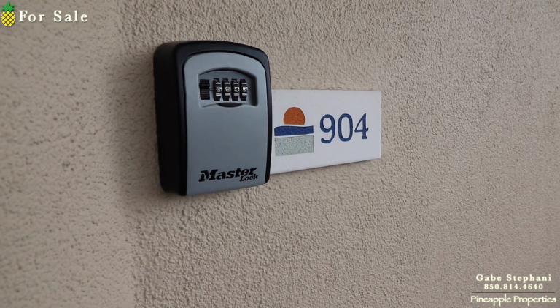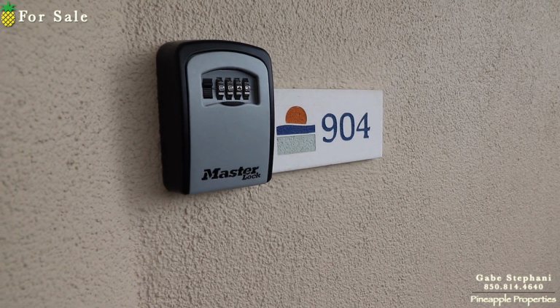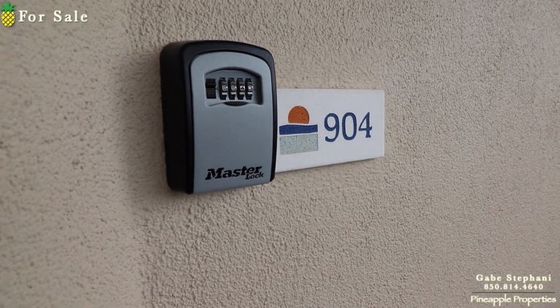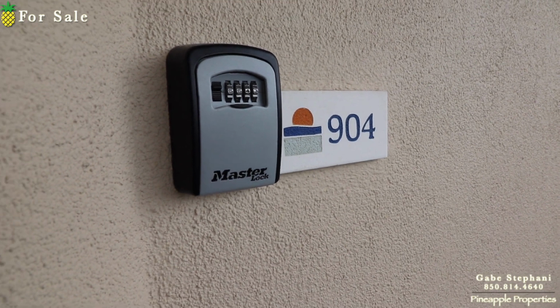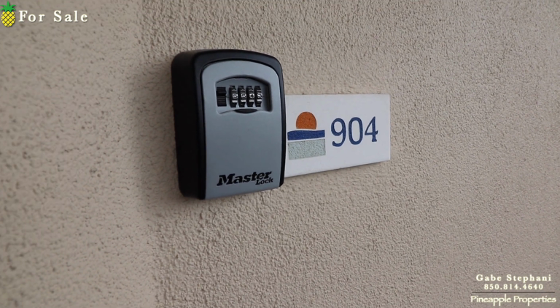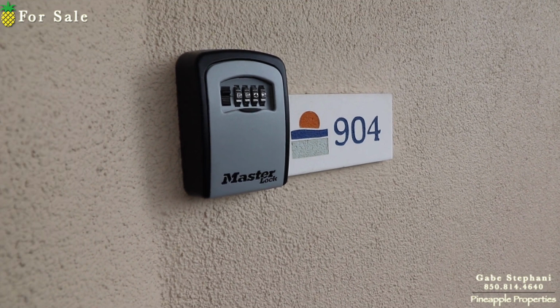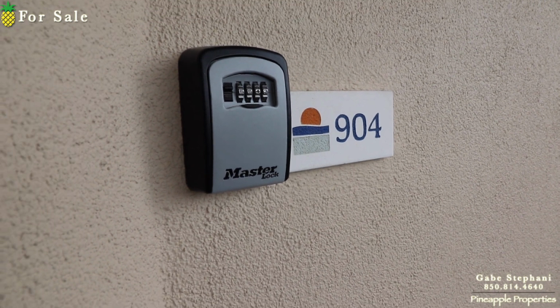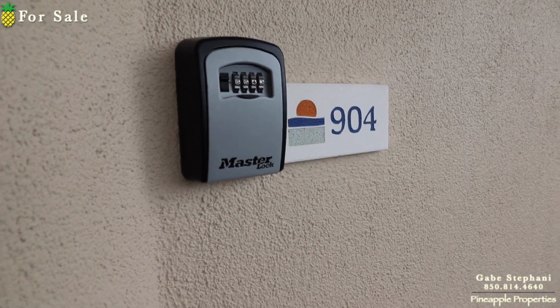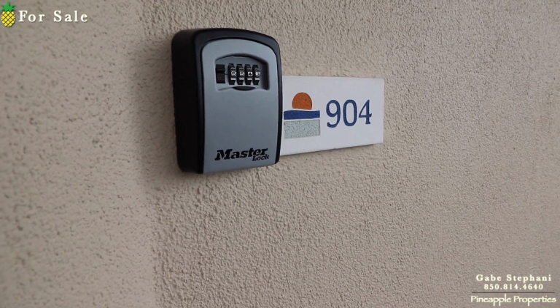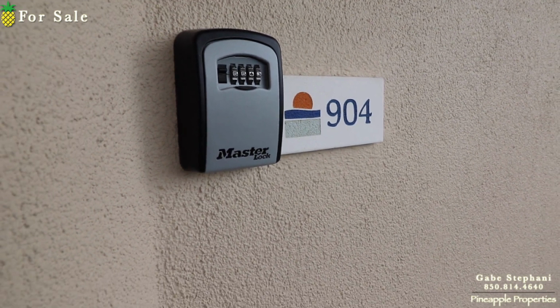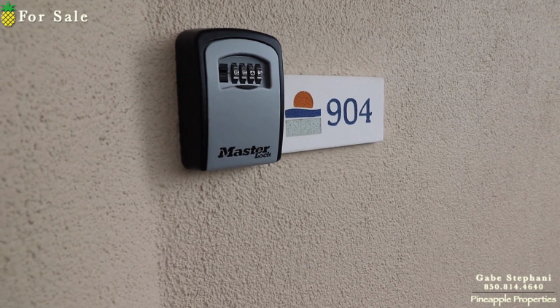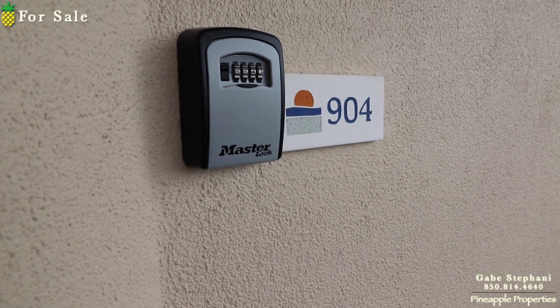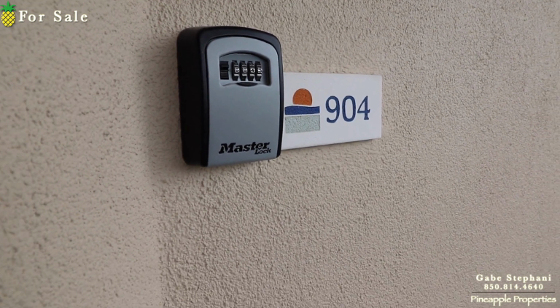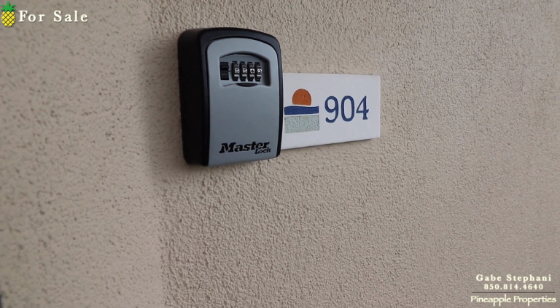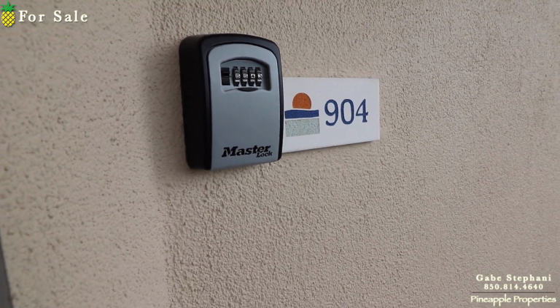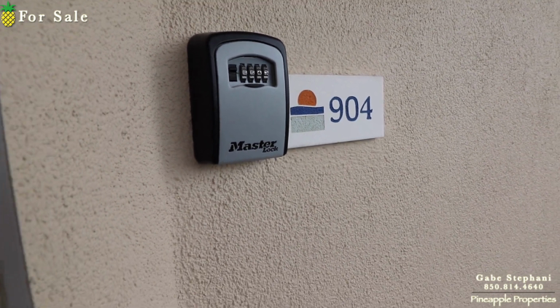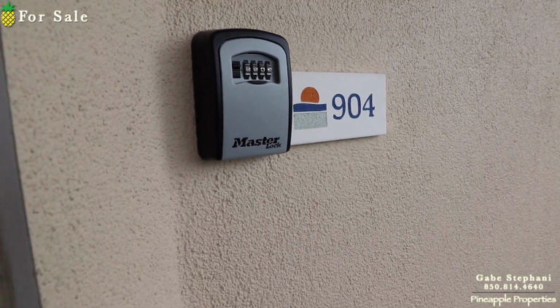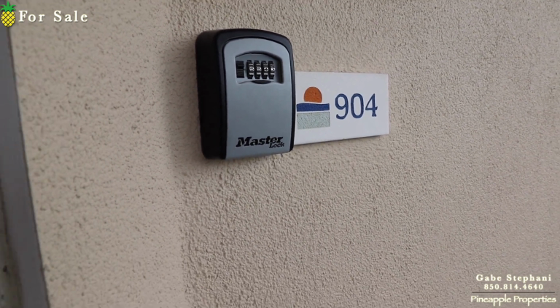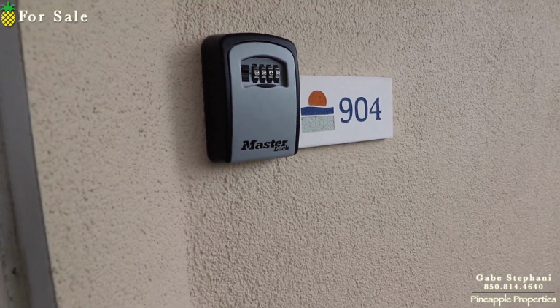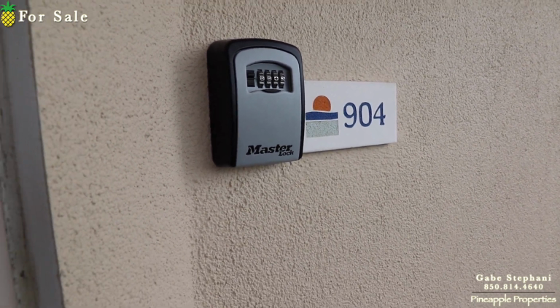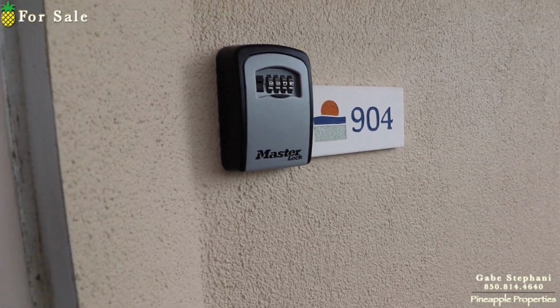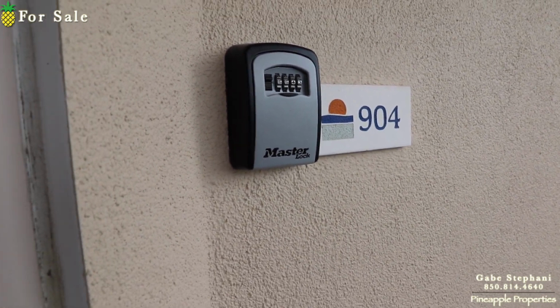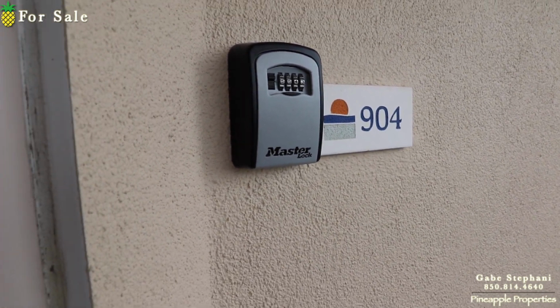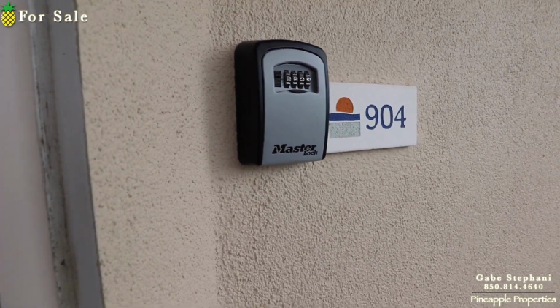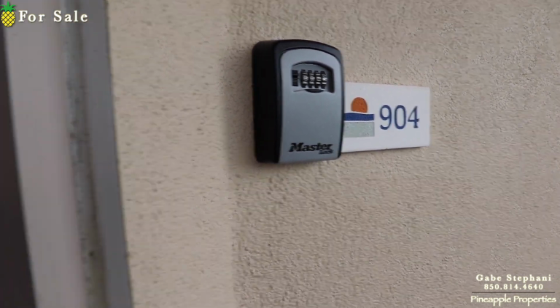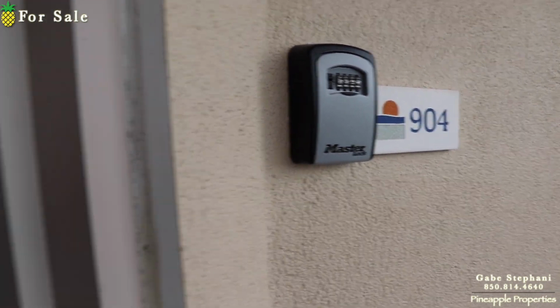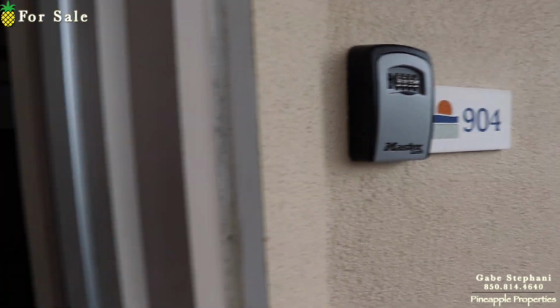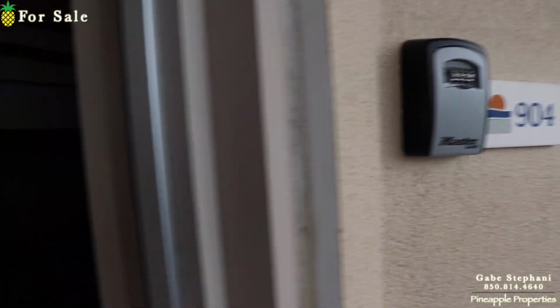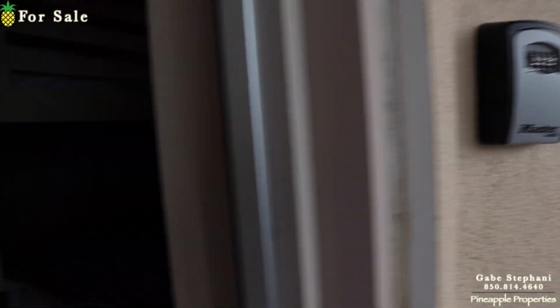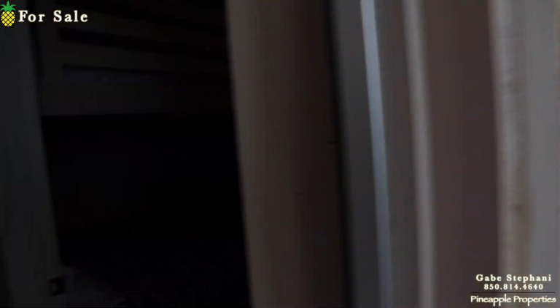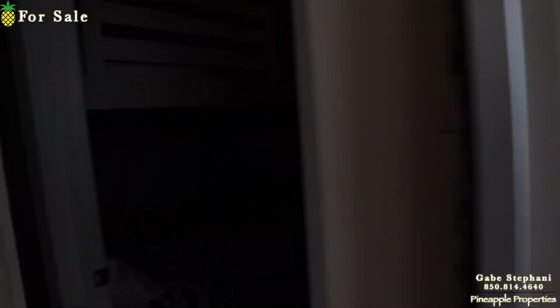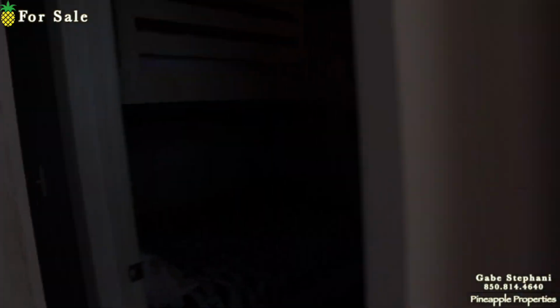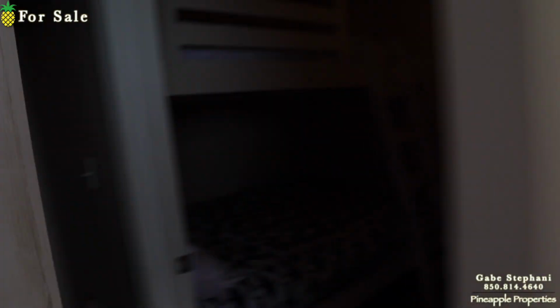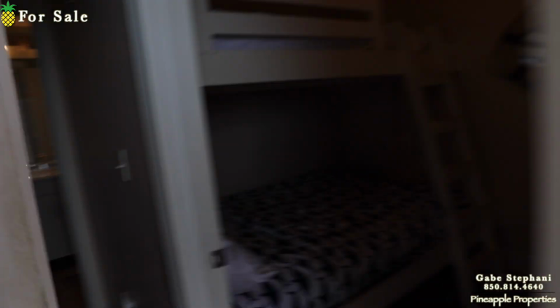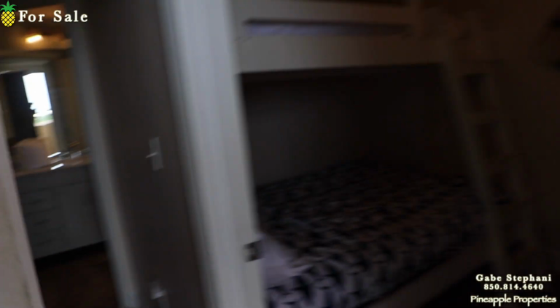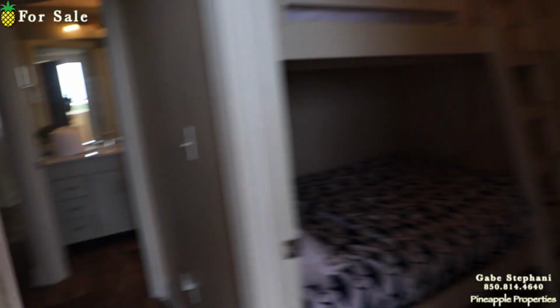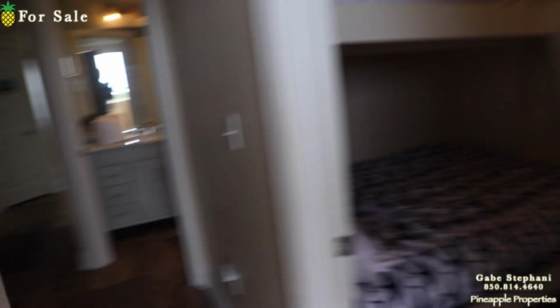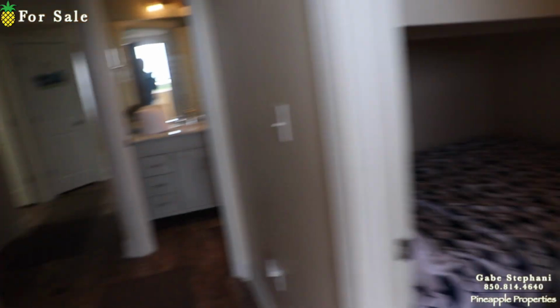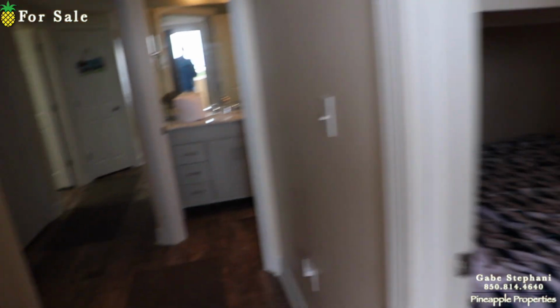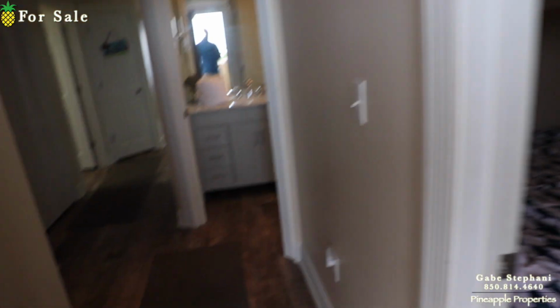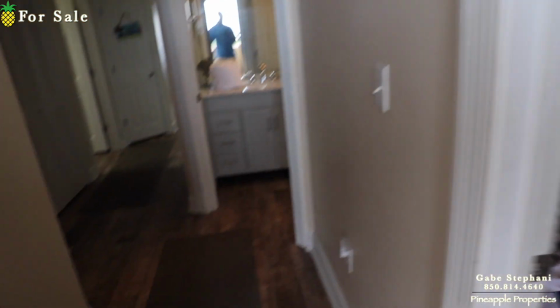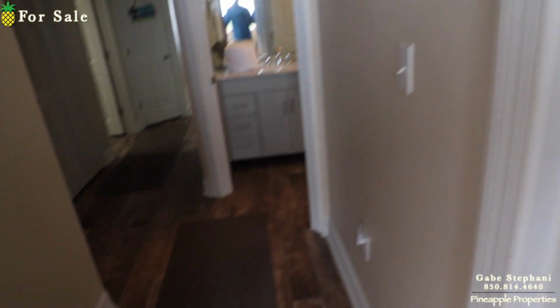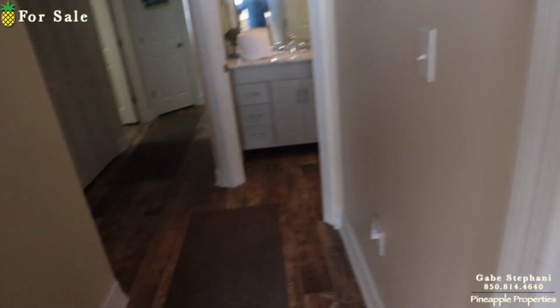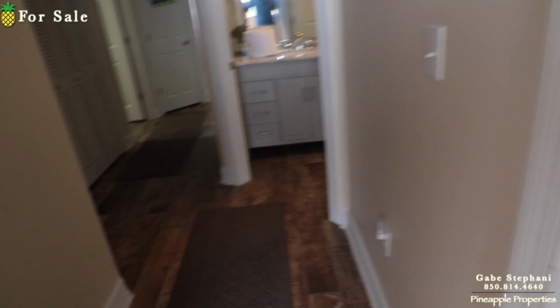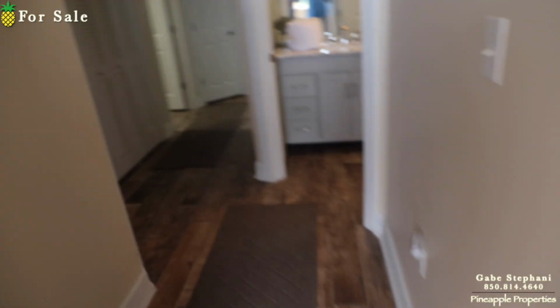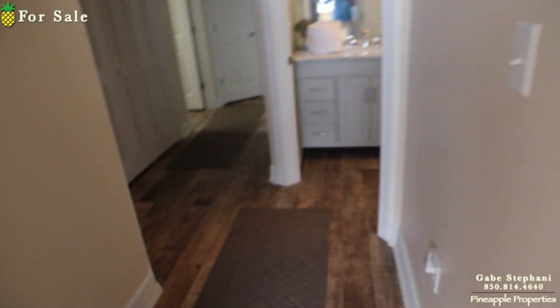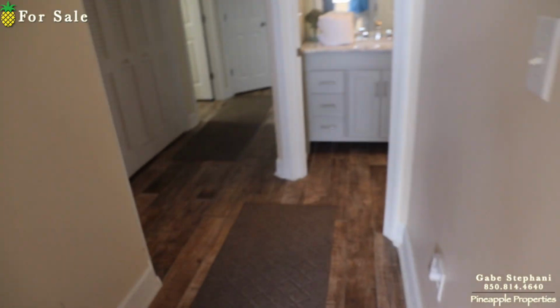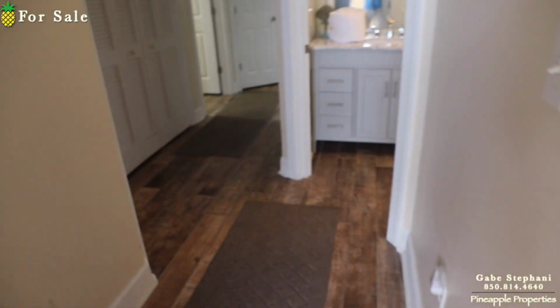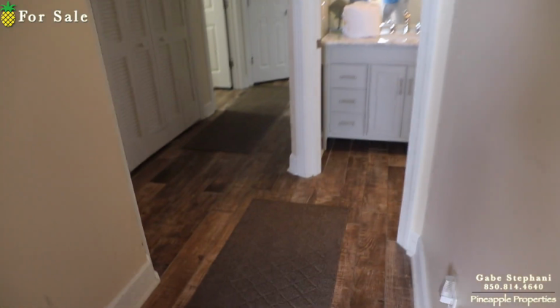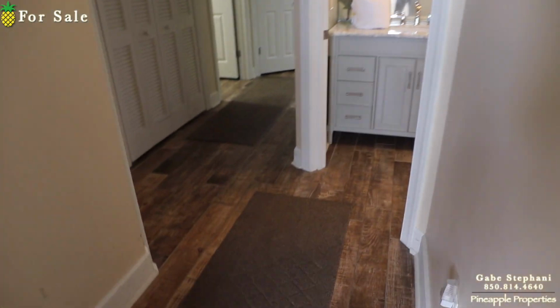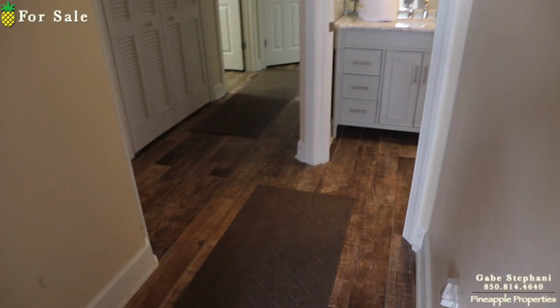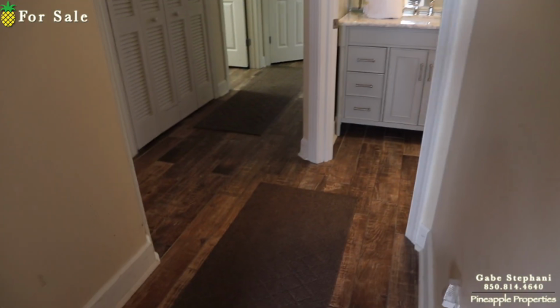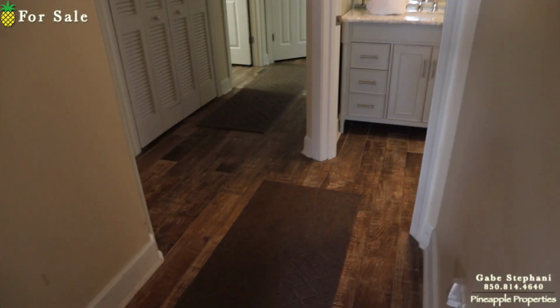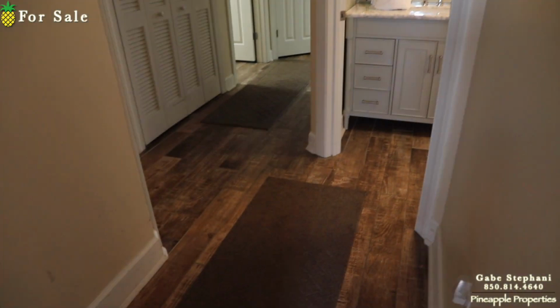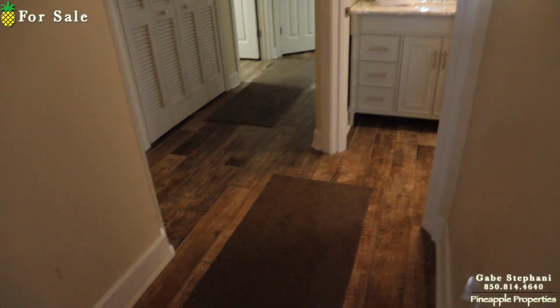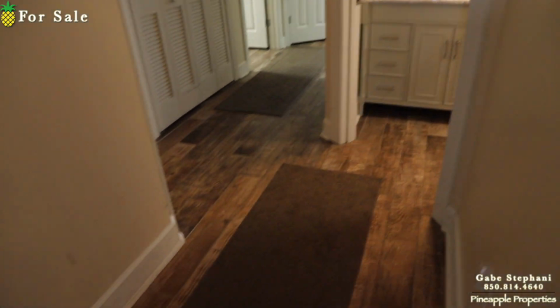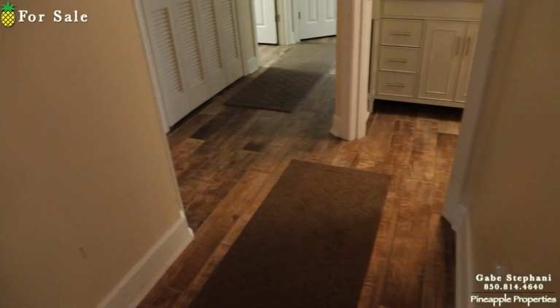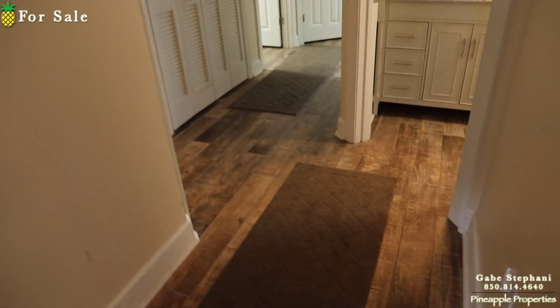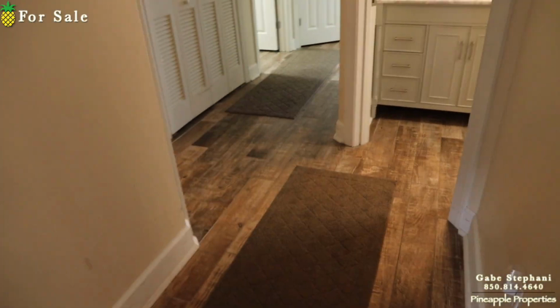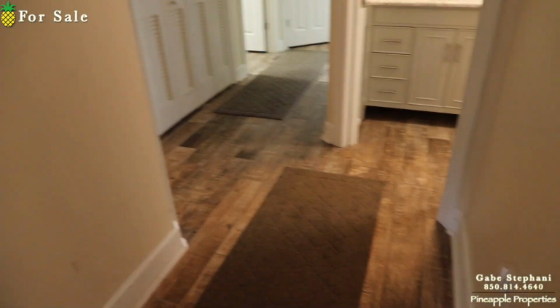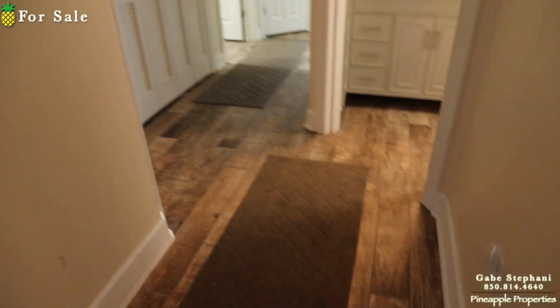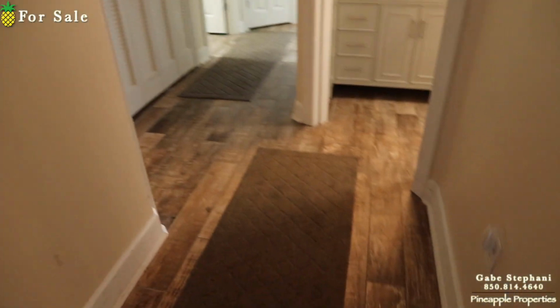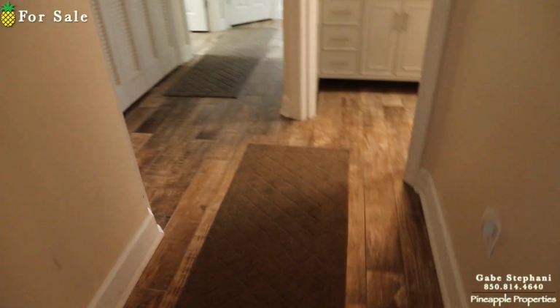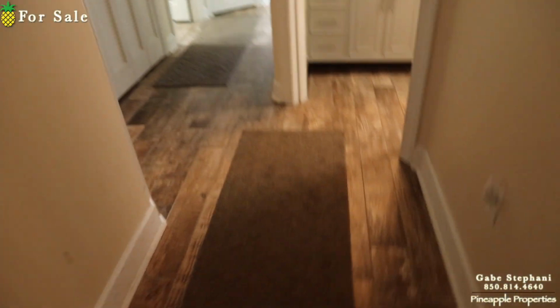I'm here just outside Sunrise Beach in unit 904. This one's really nice walking in — there are lots of upgrades throughout.